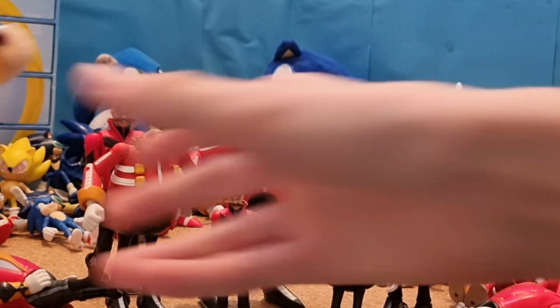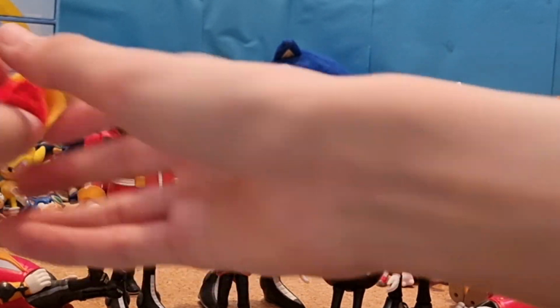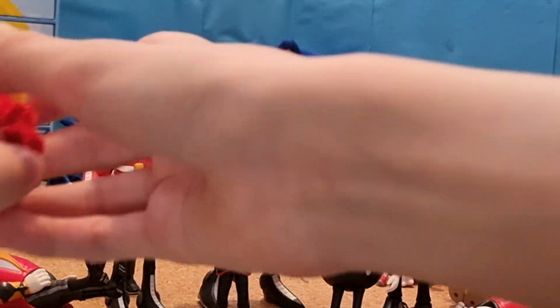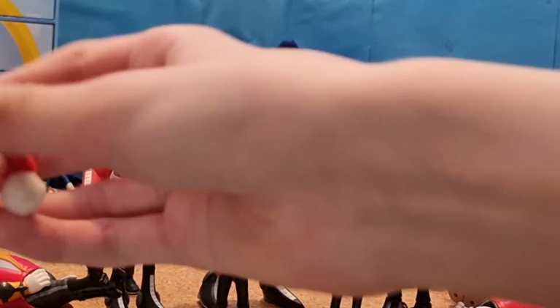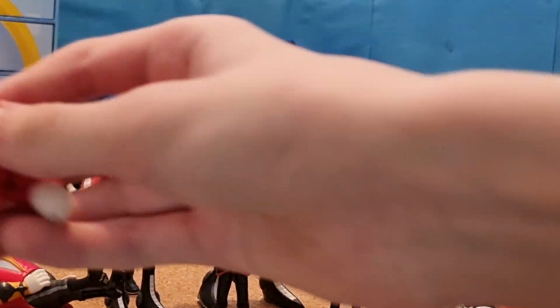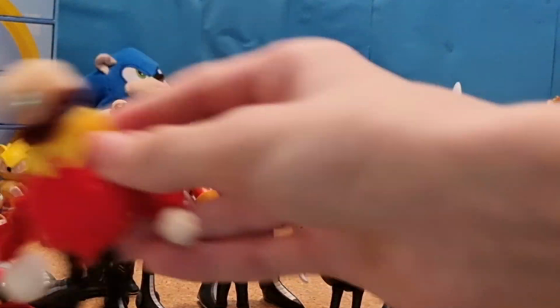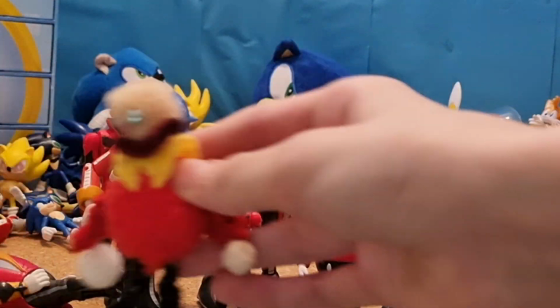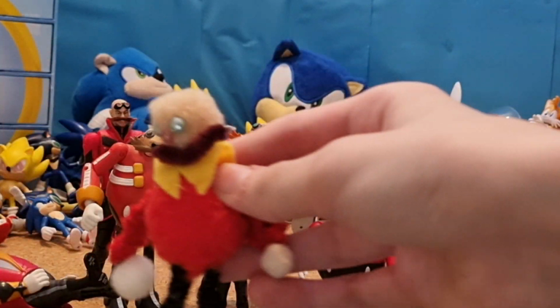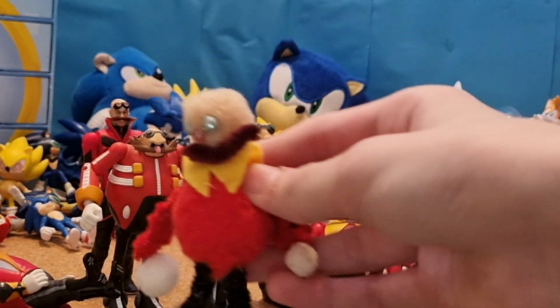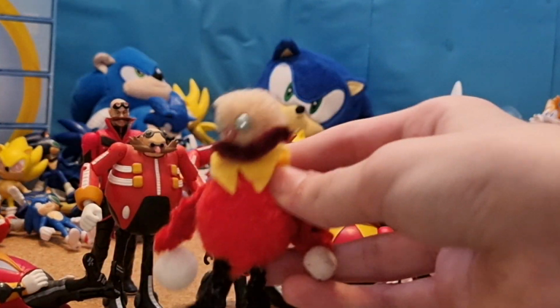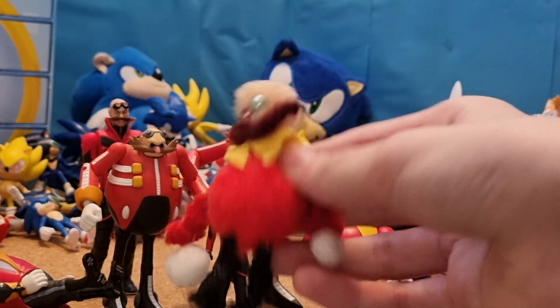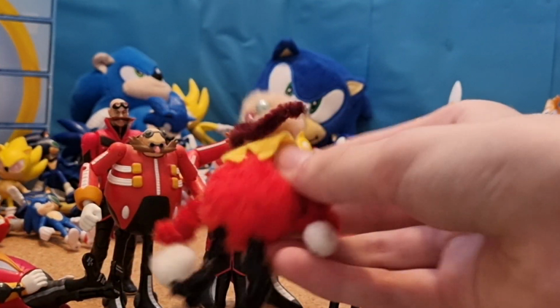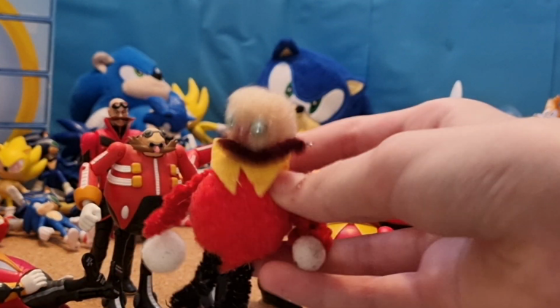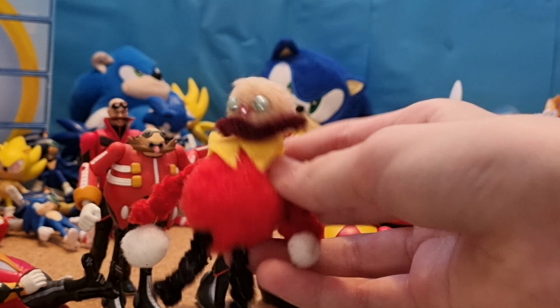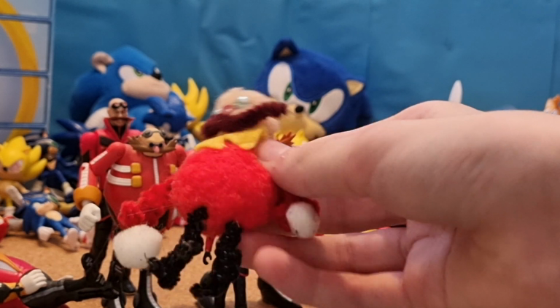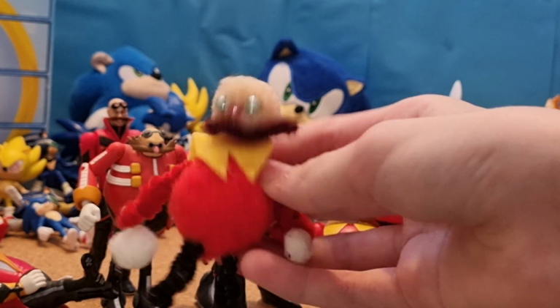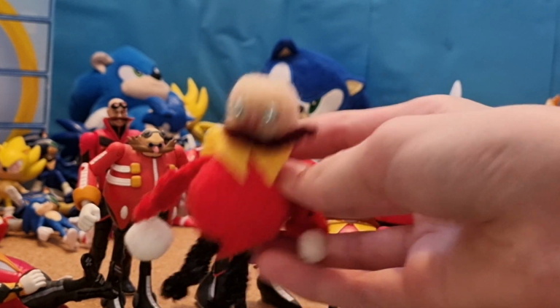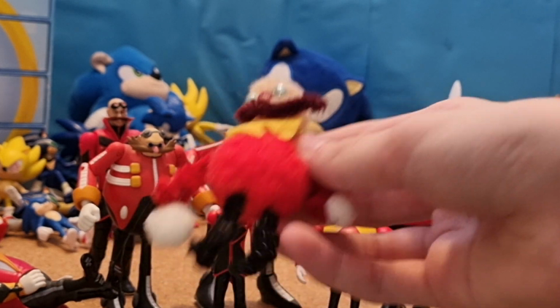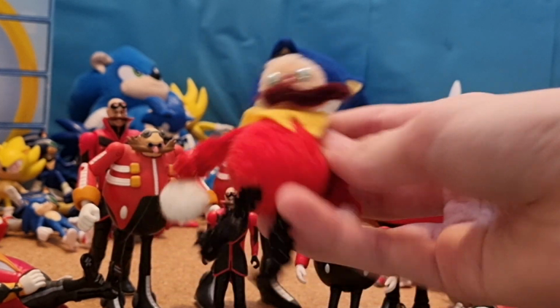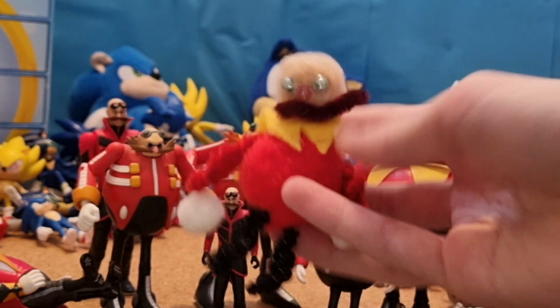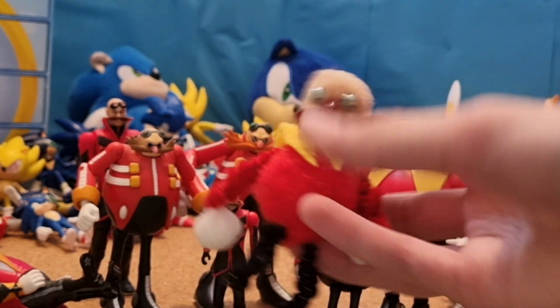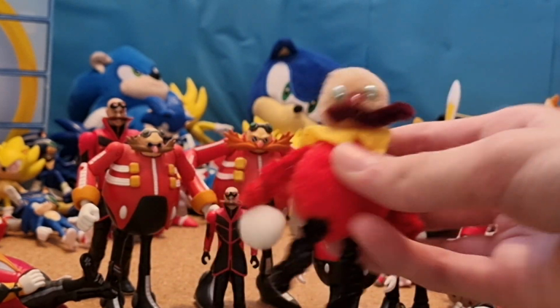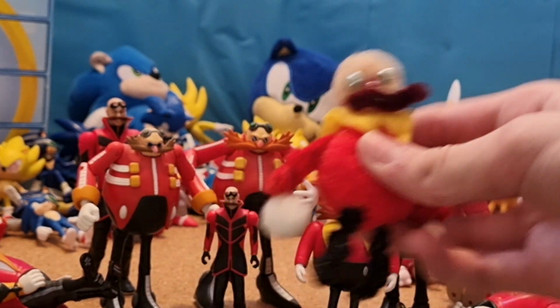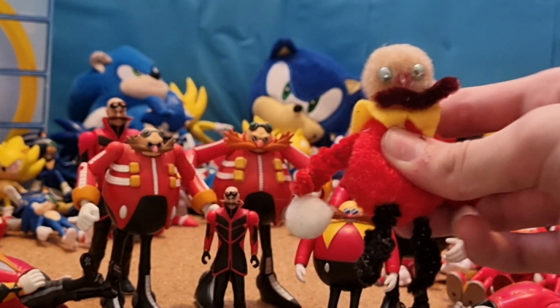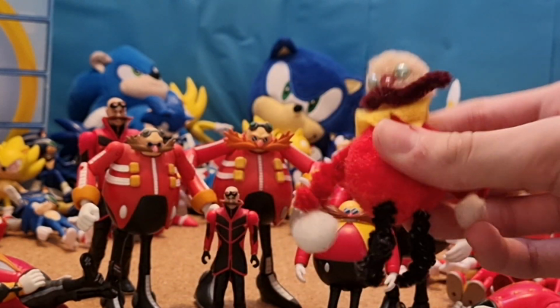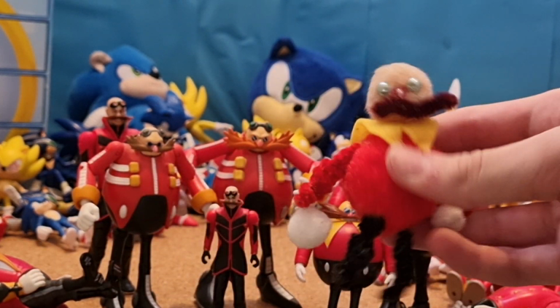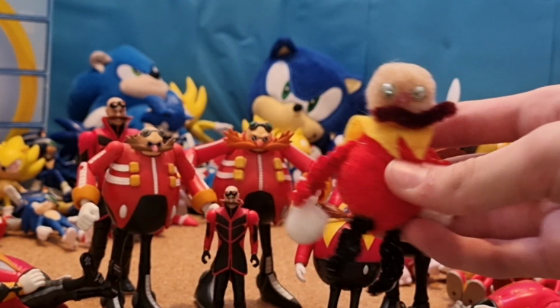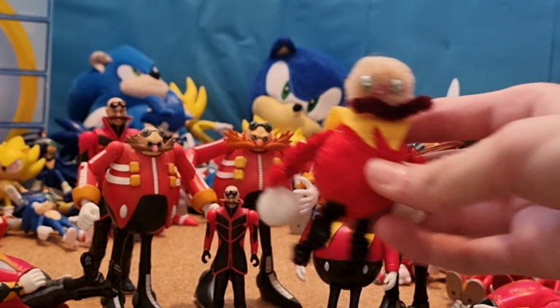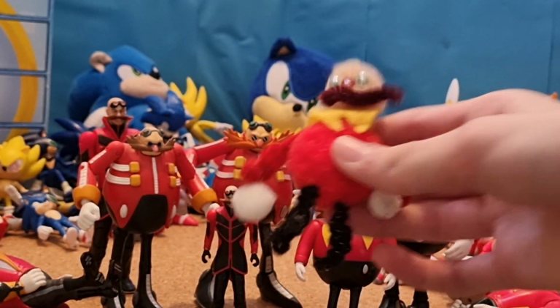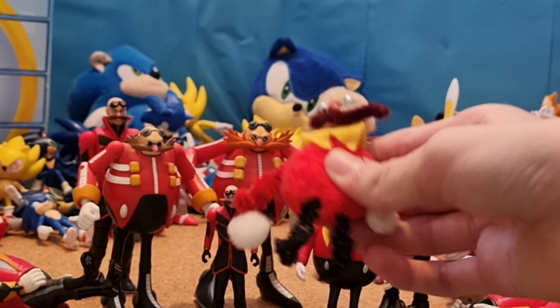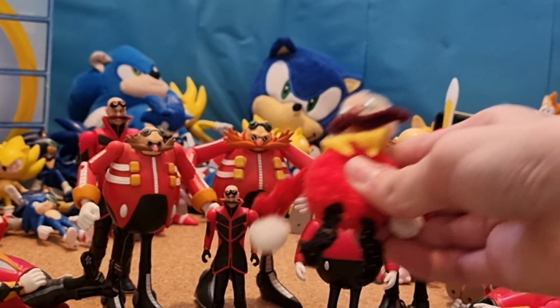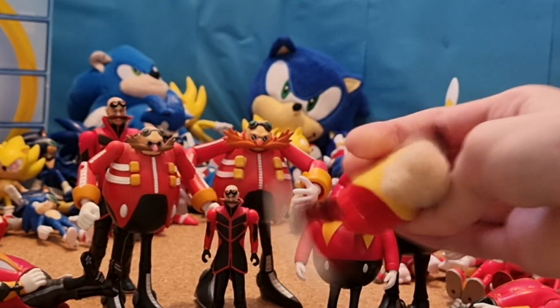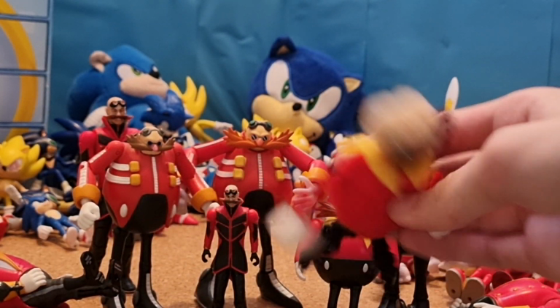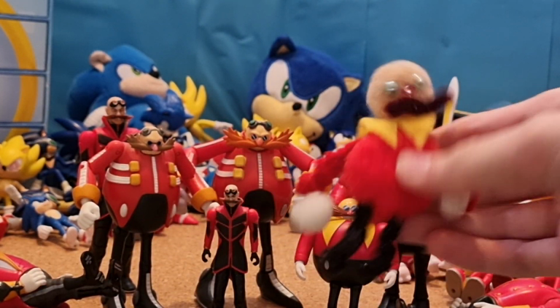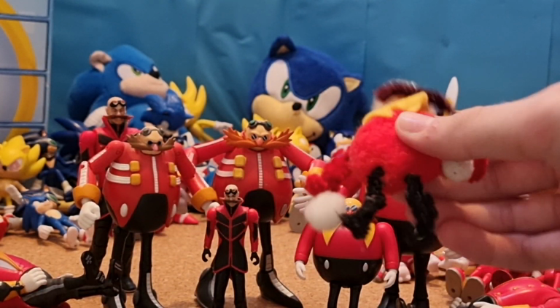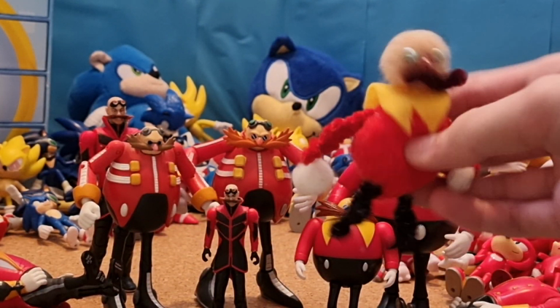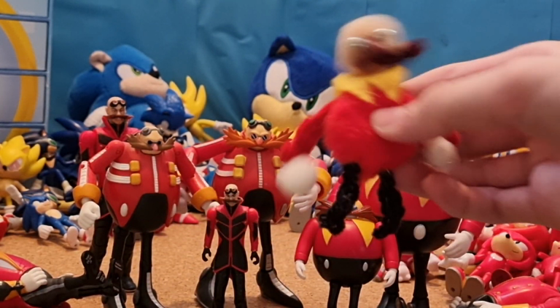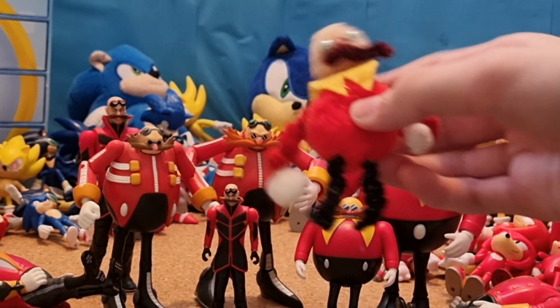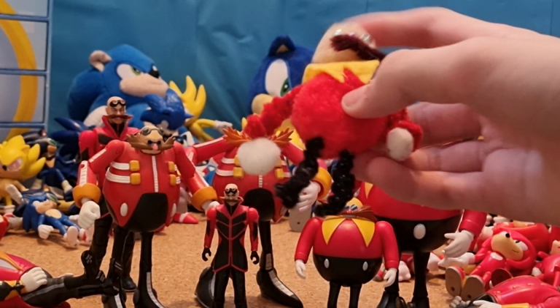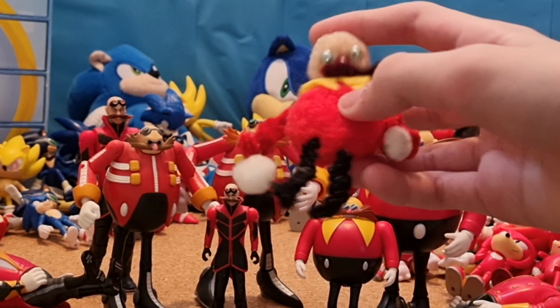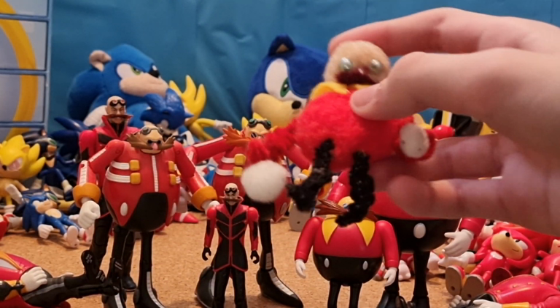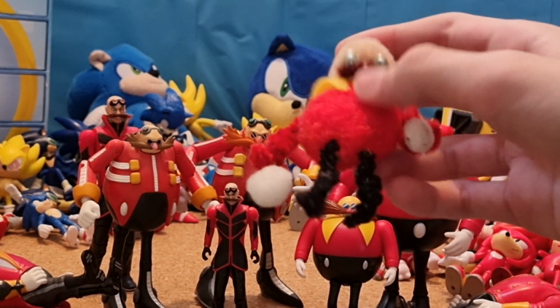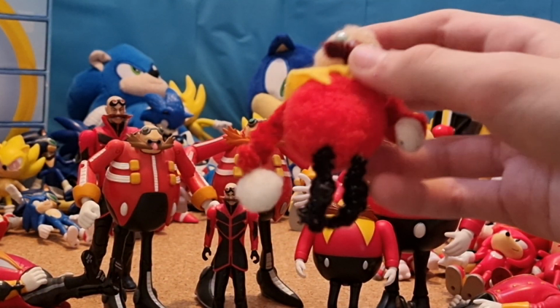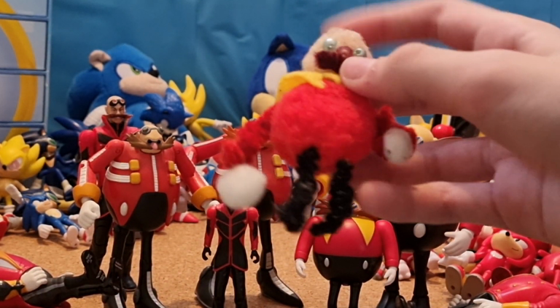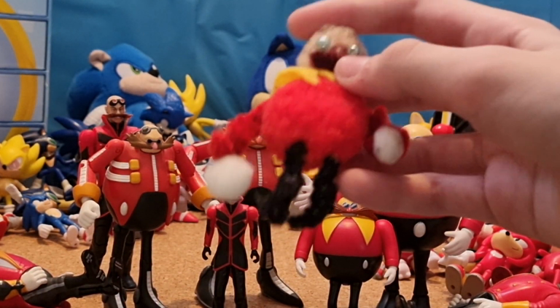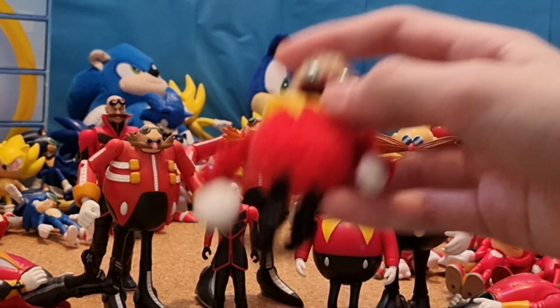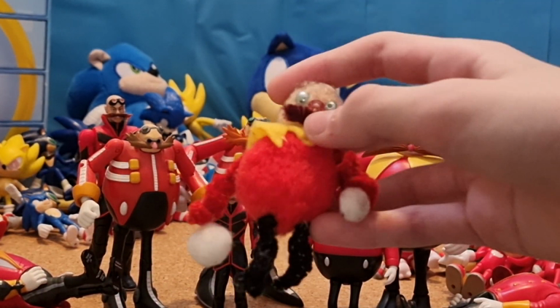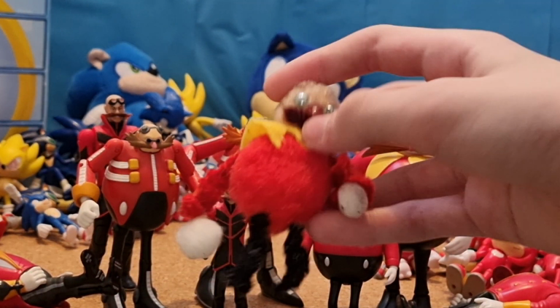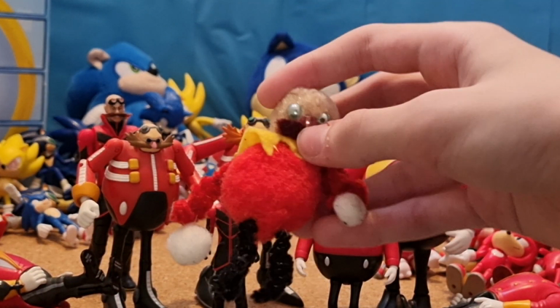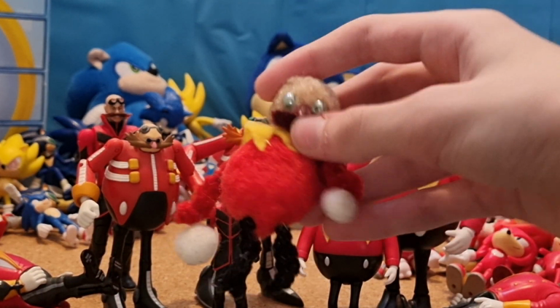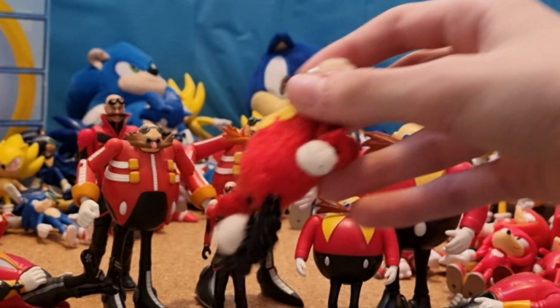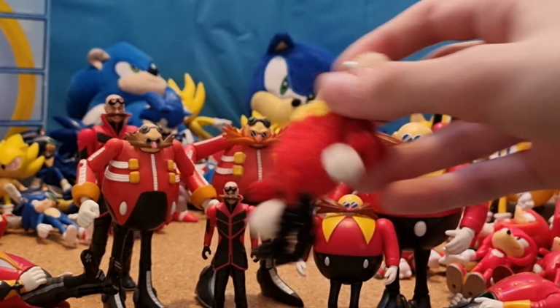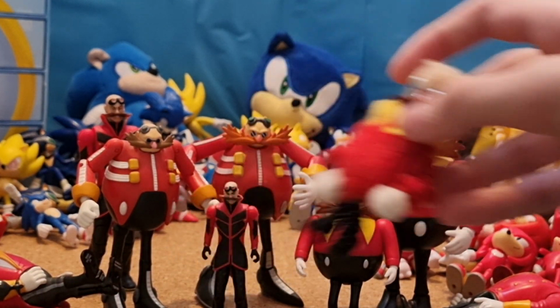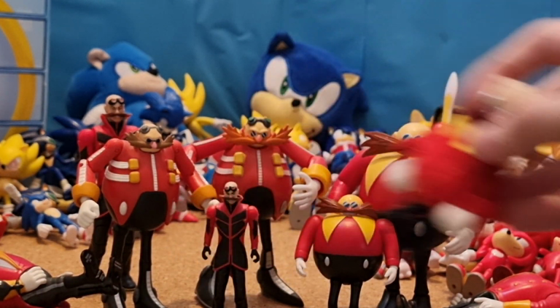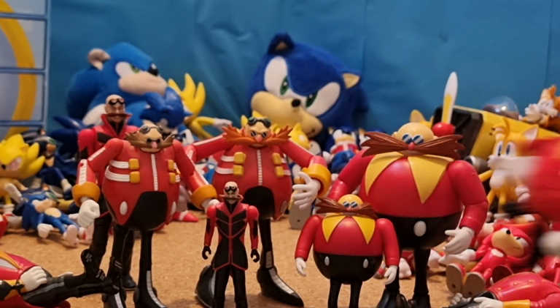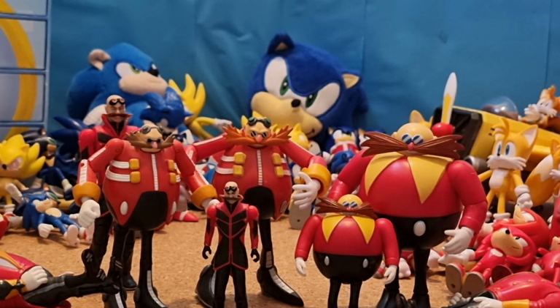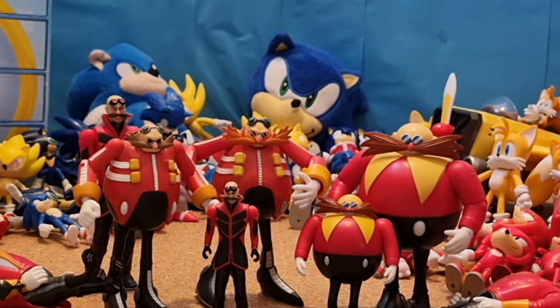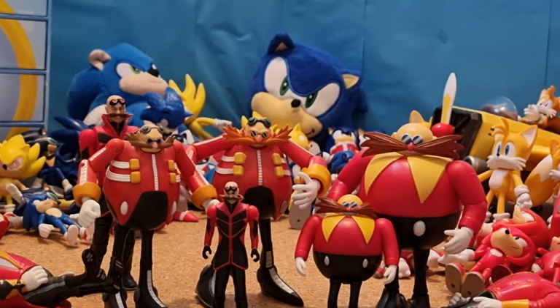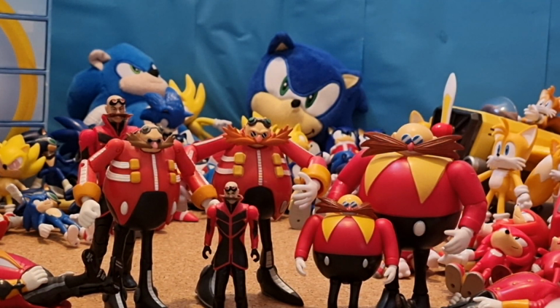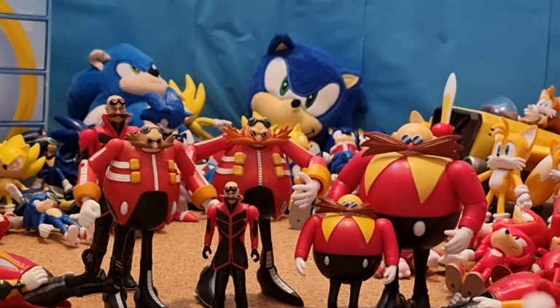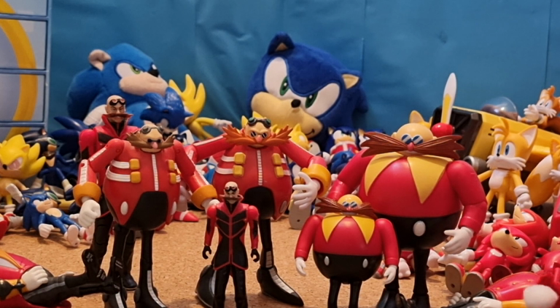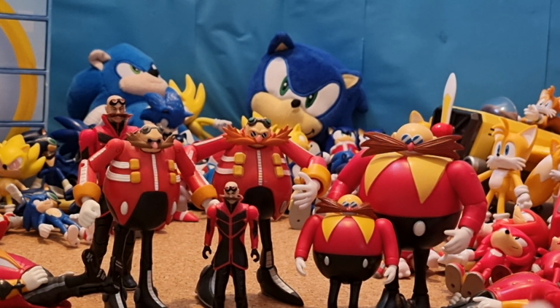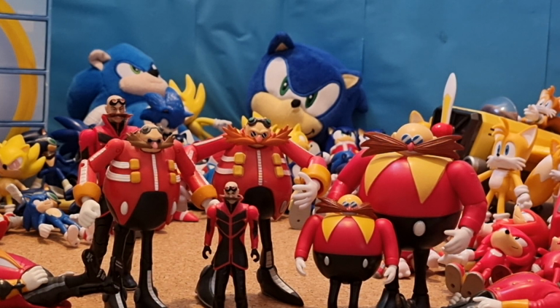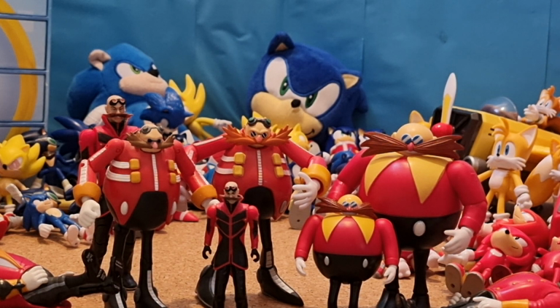And then this Eggman thing I made when I was like 8 or something. I made a Sonic one as well, but I don't know where it is.